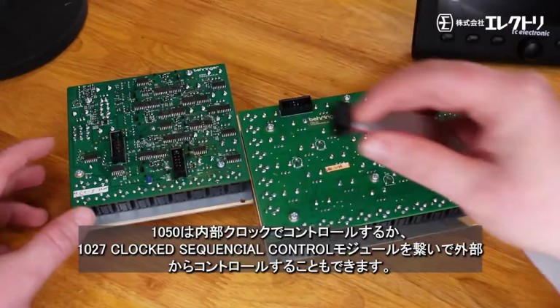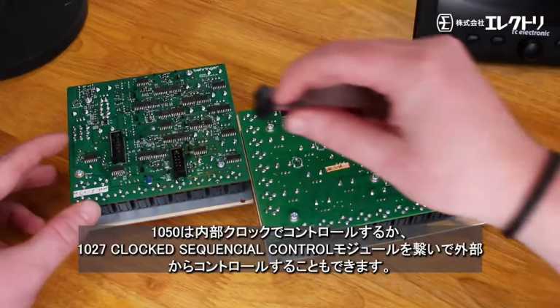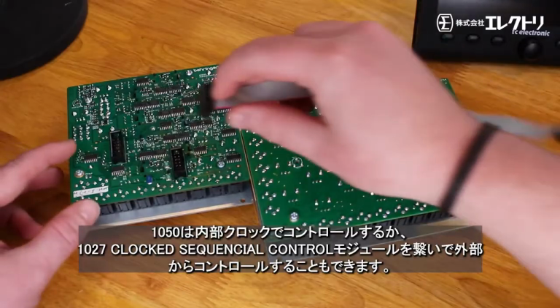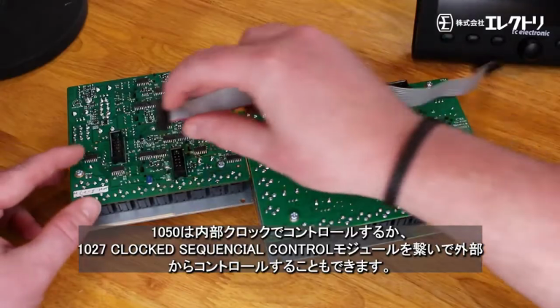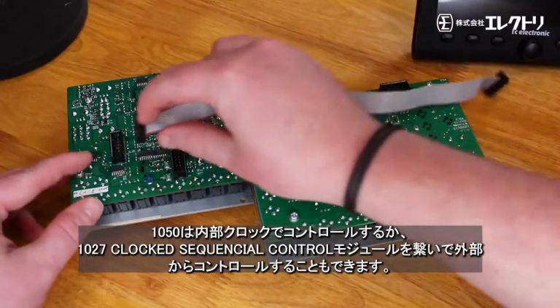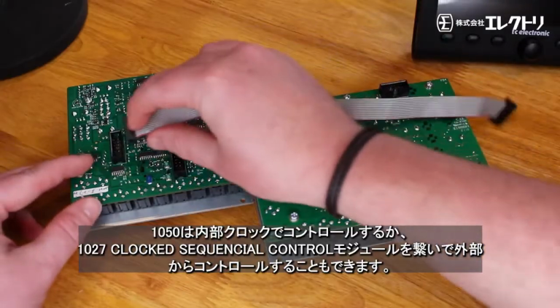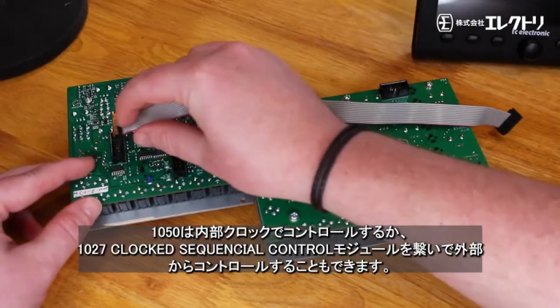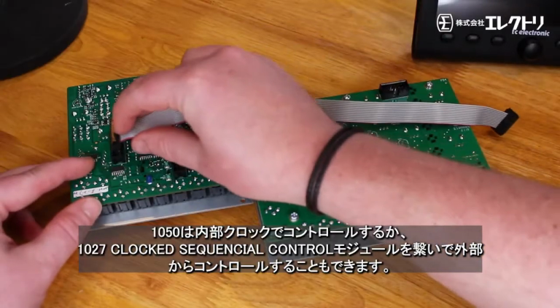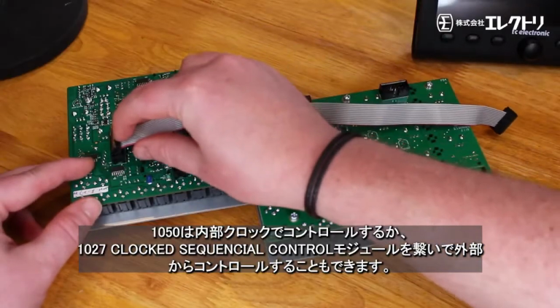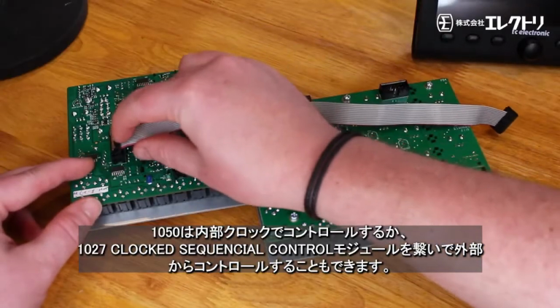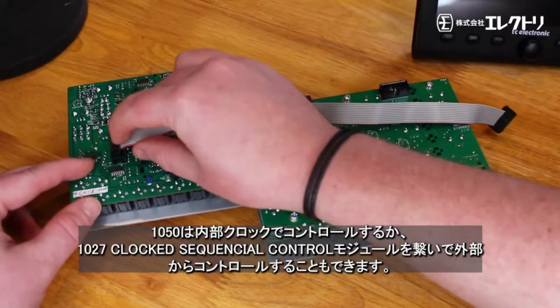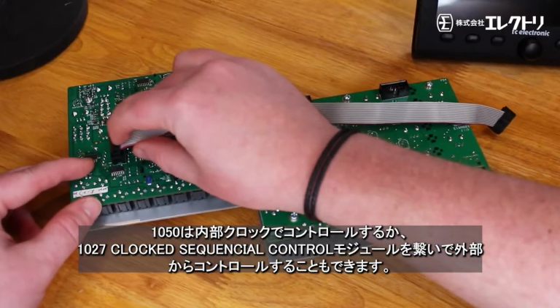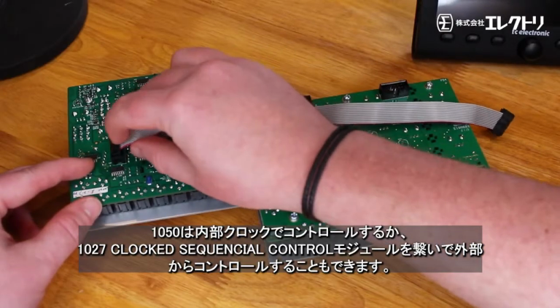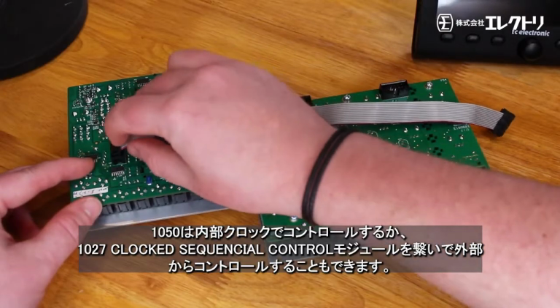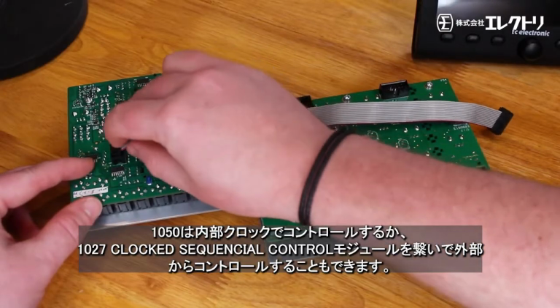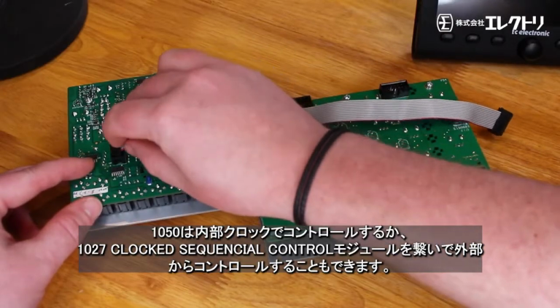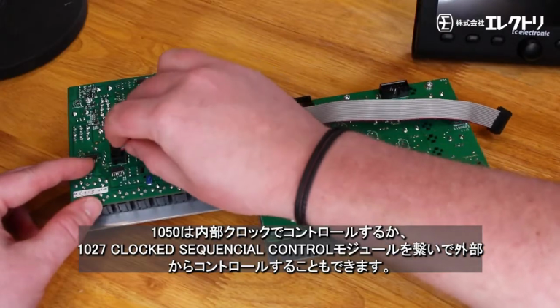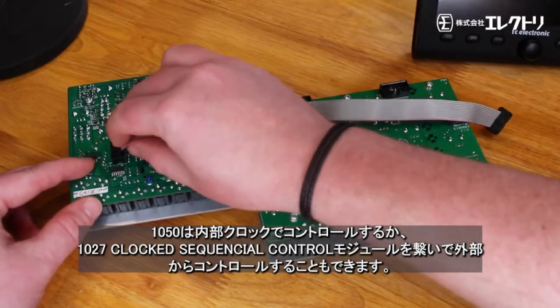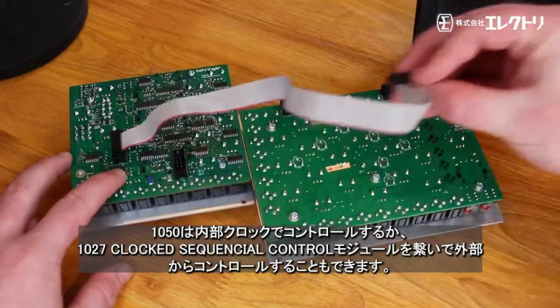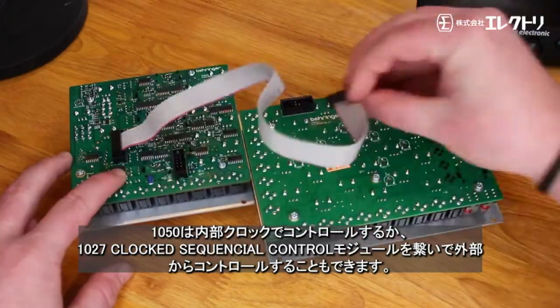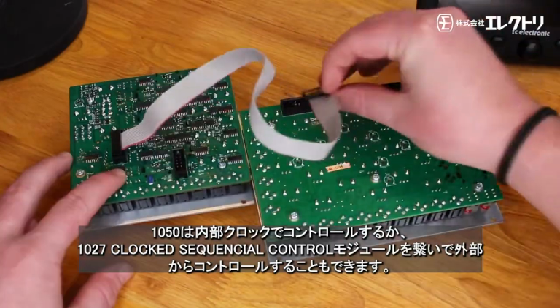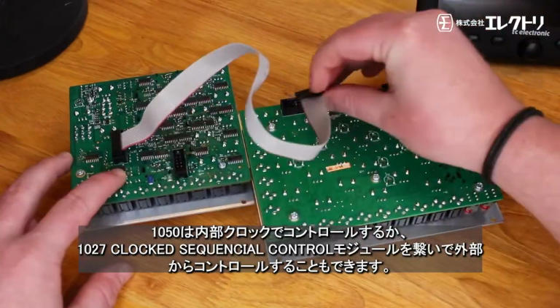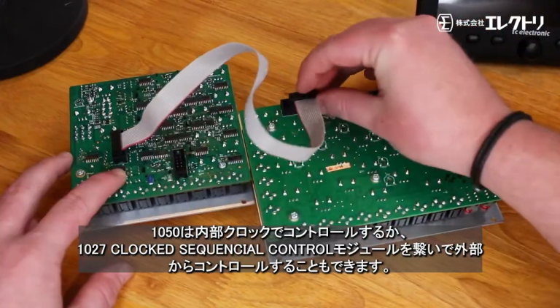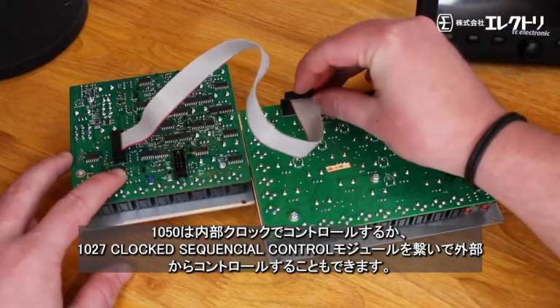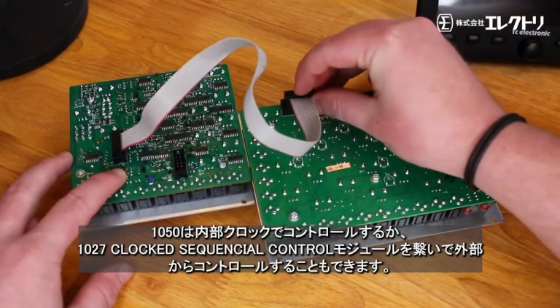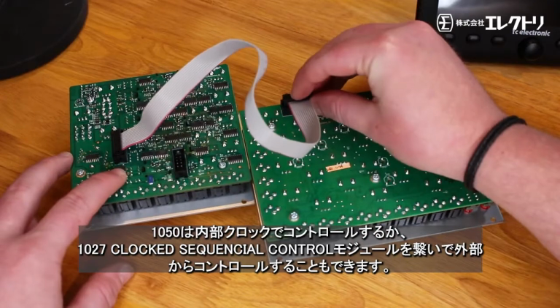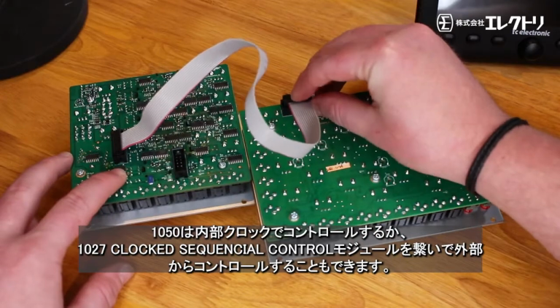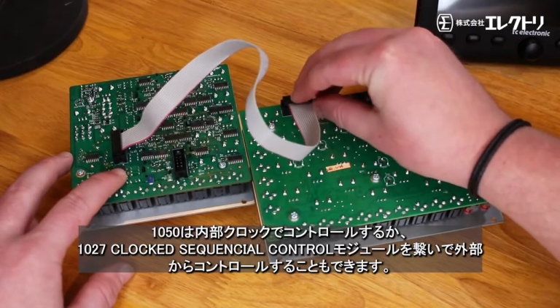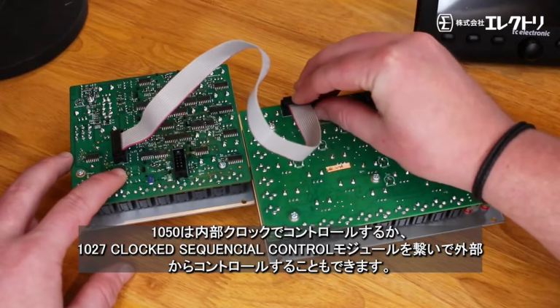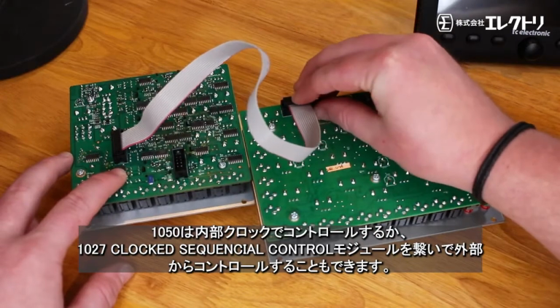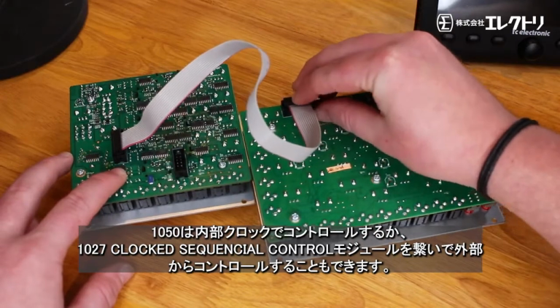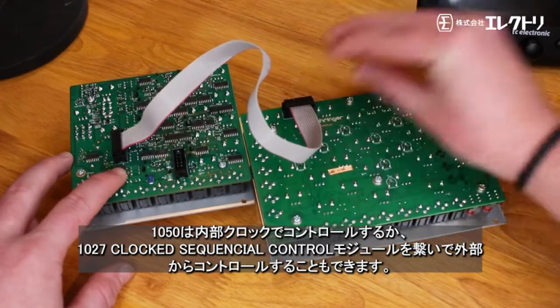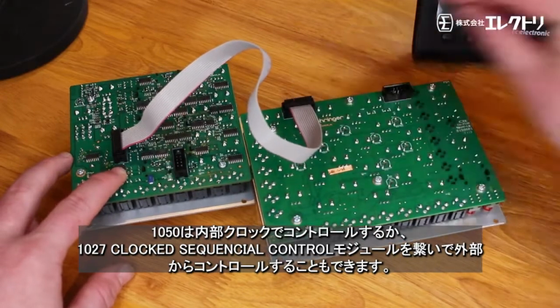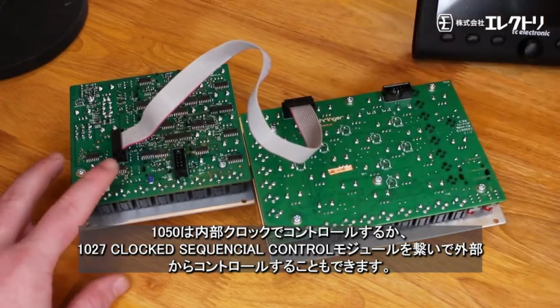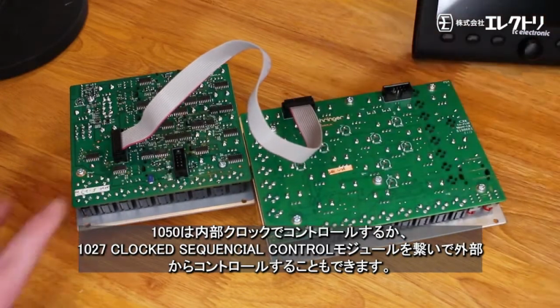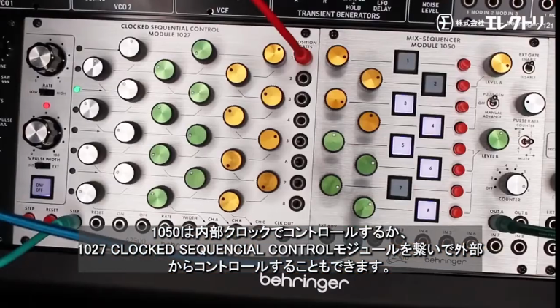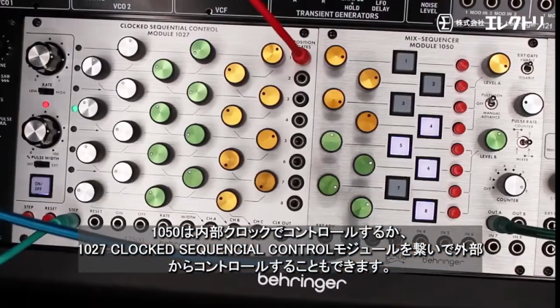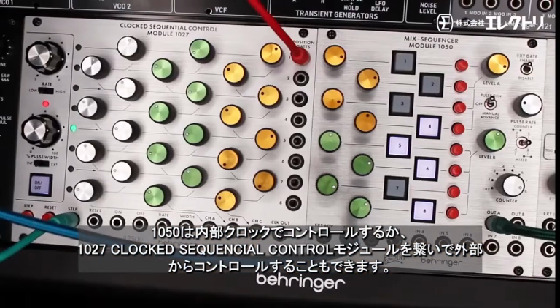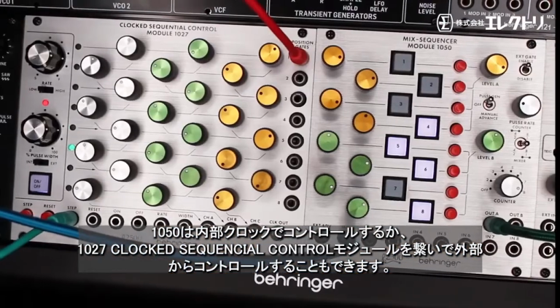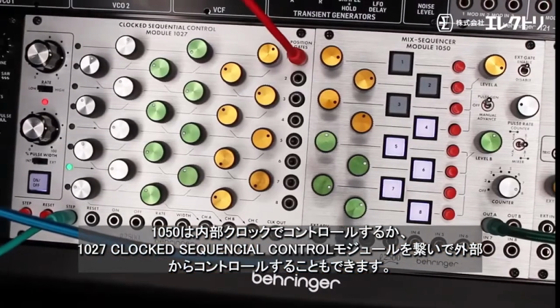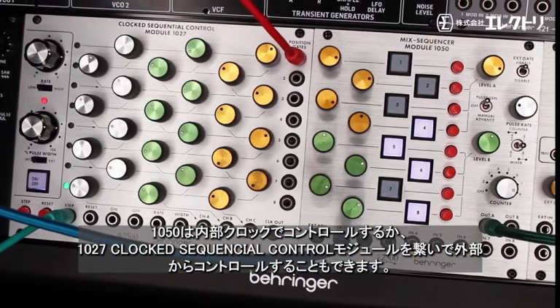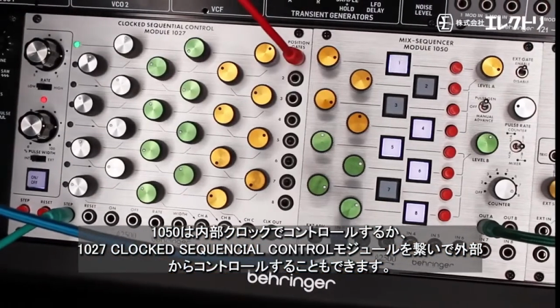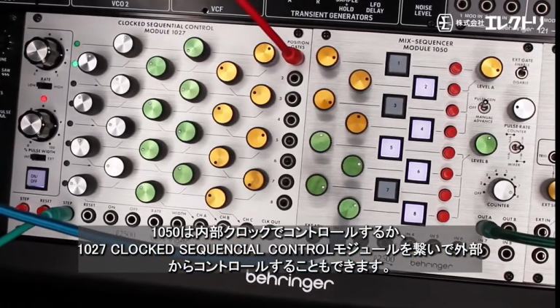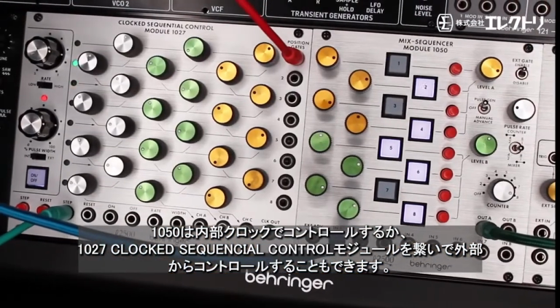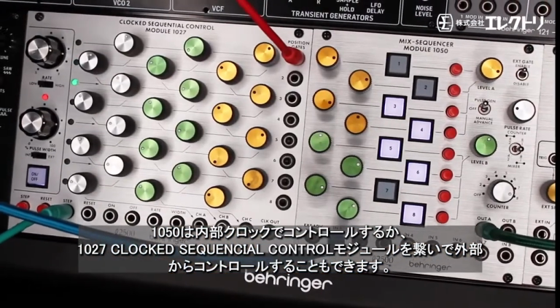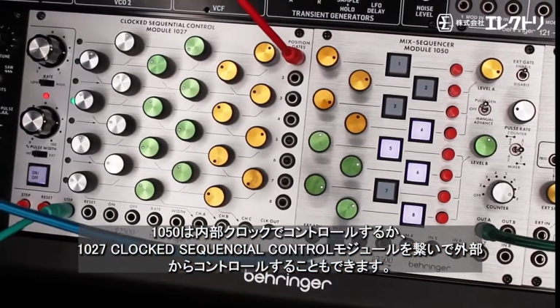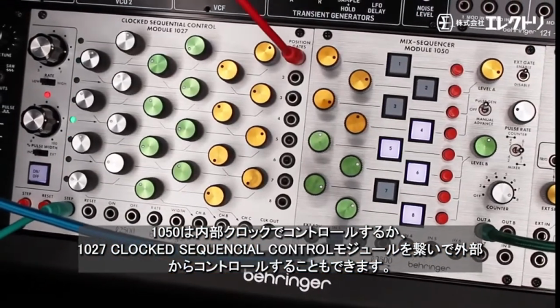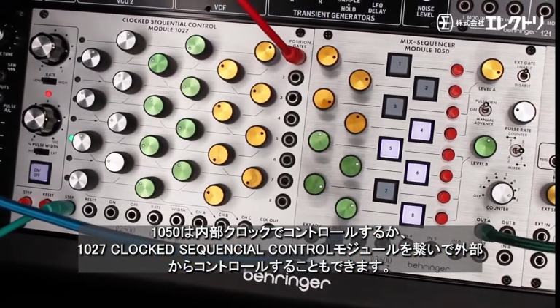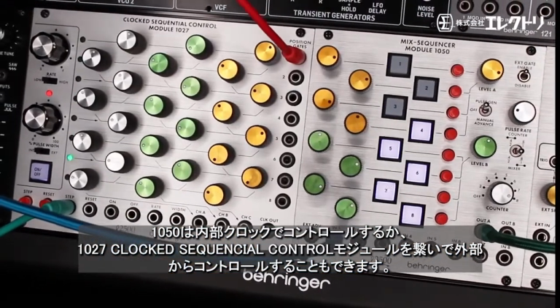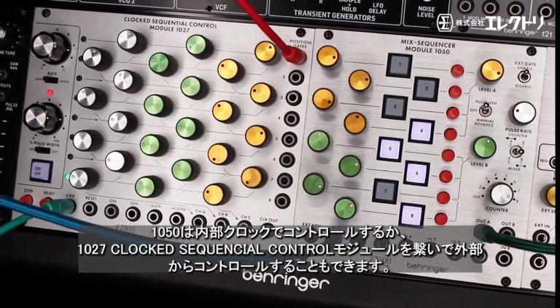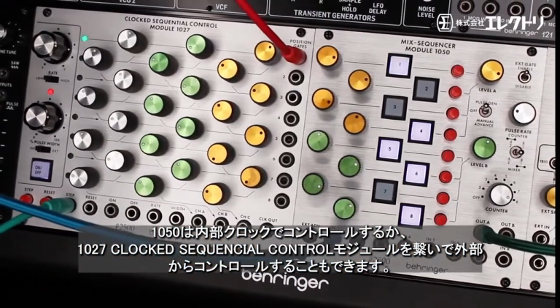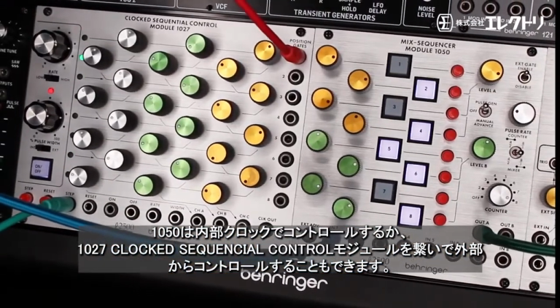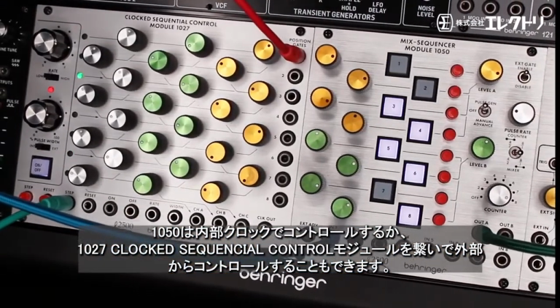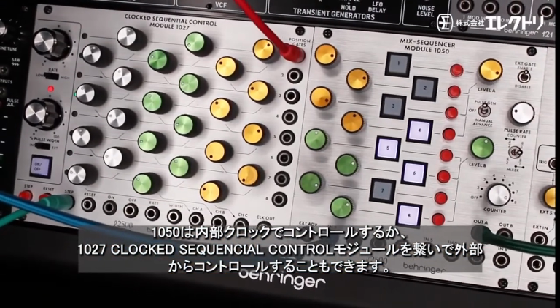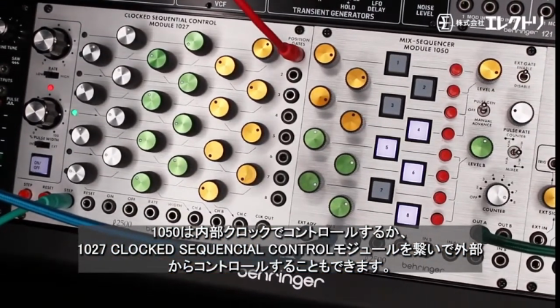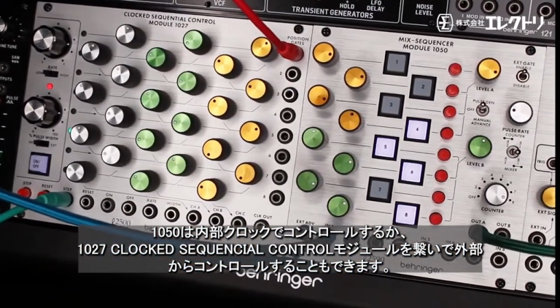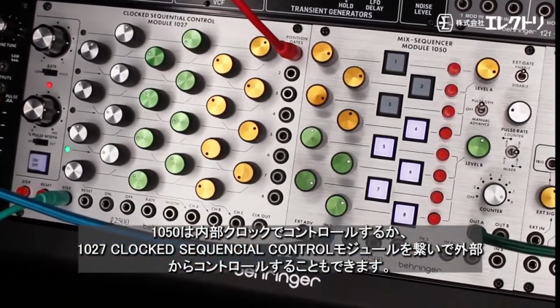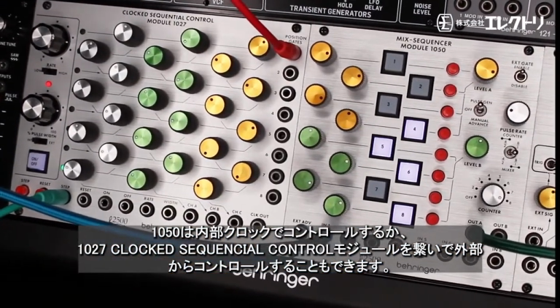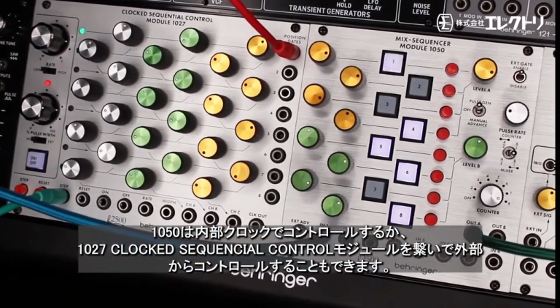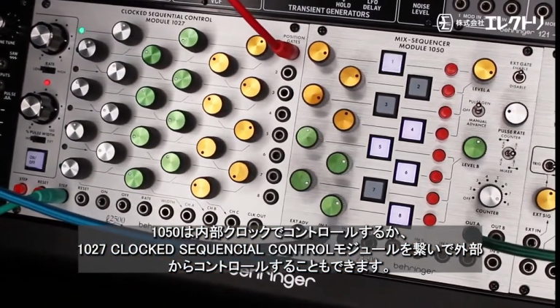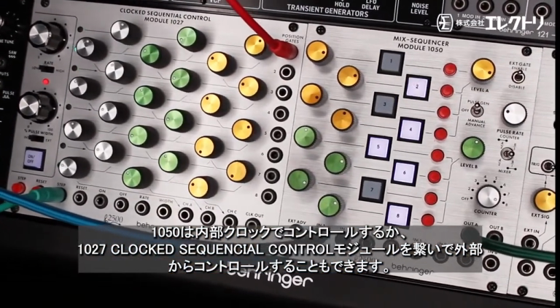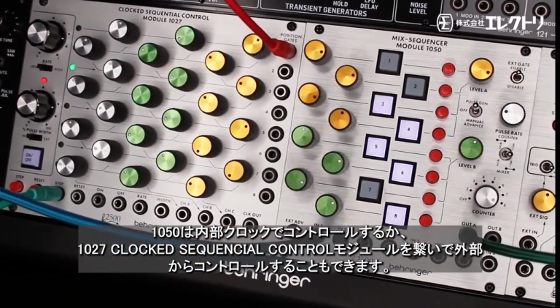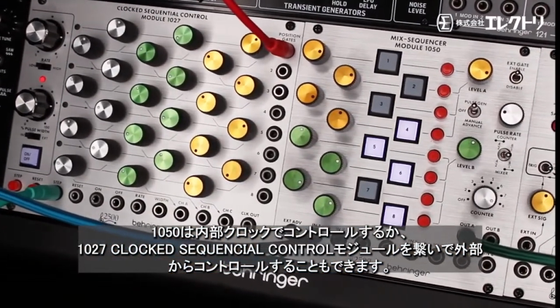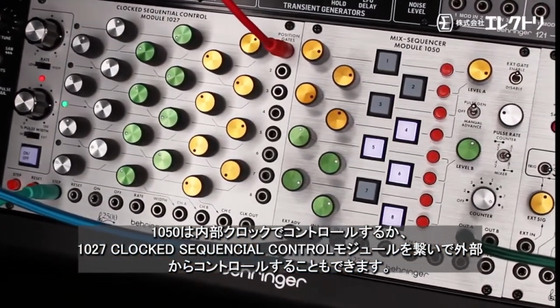The 1050 can either be clocked externally or internally controlled when connected to the 1027 clocked sequential control module.